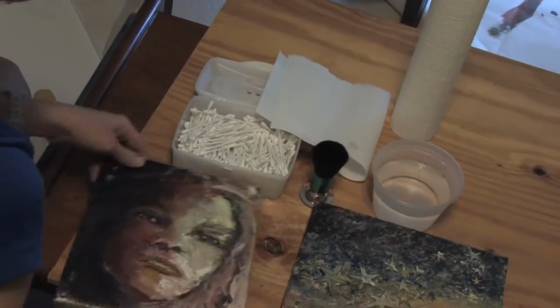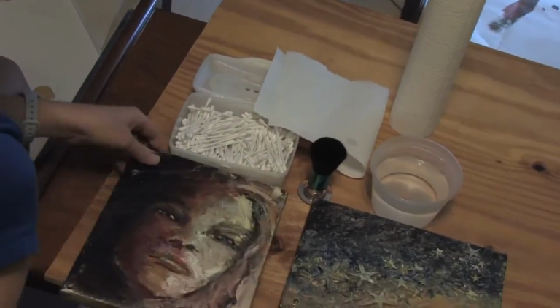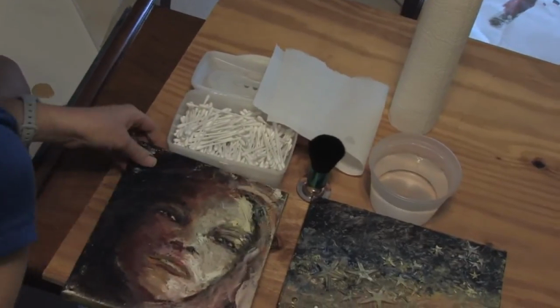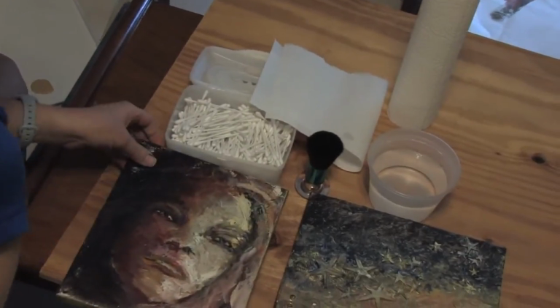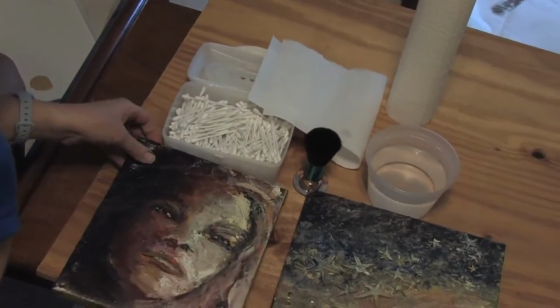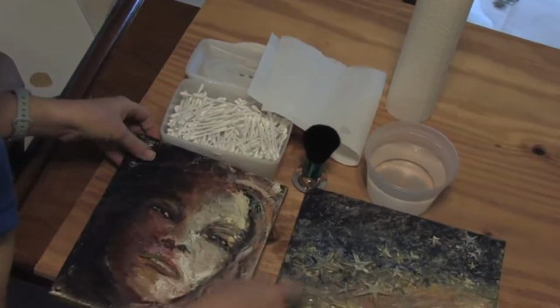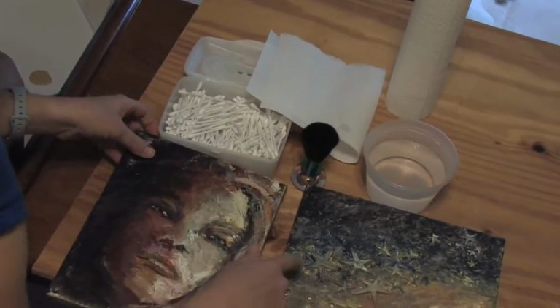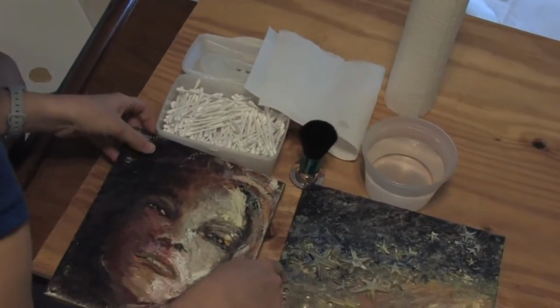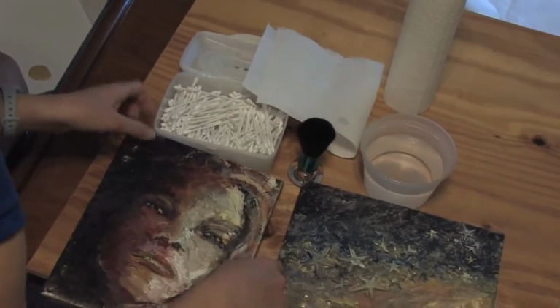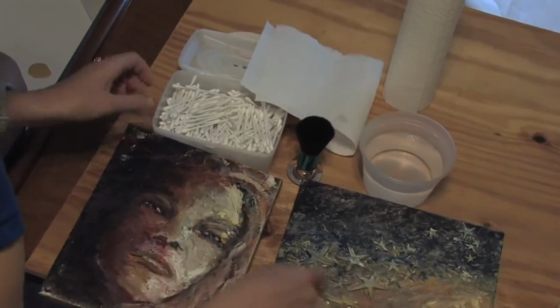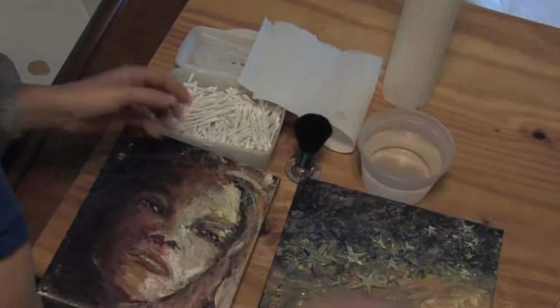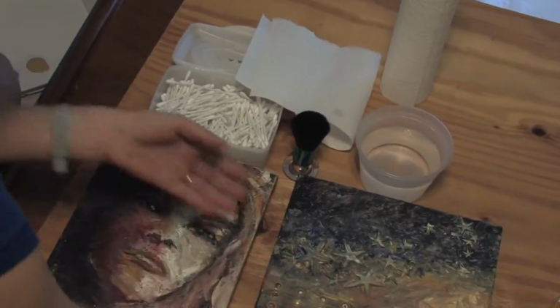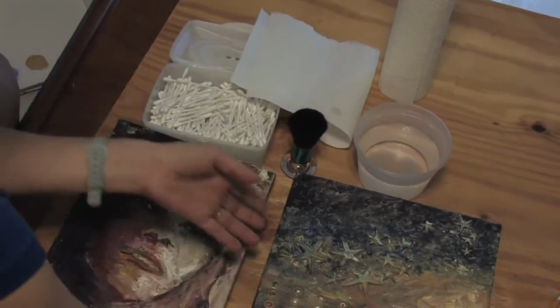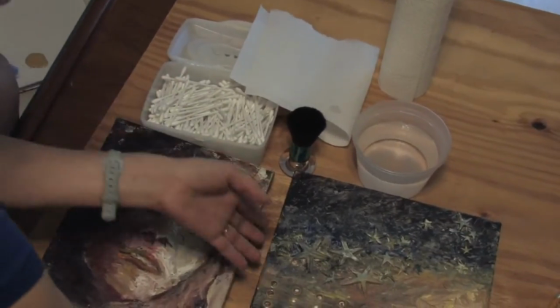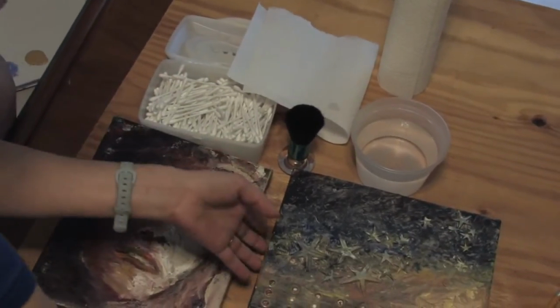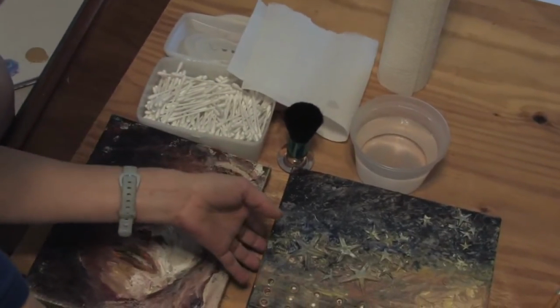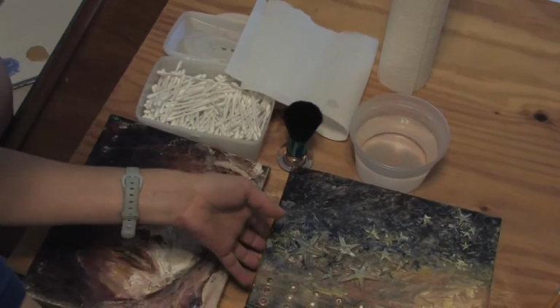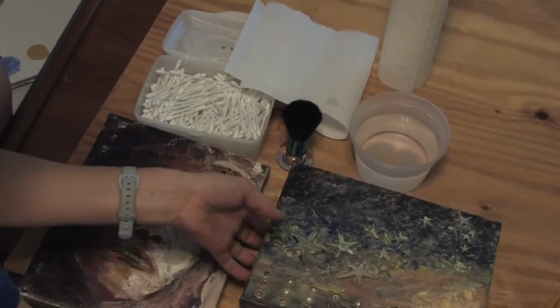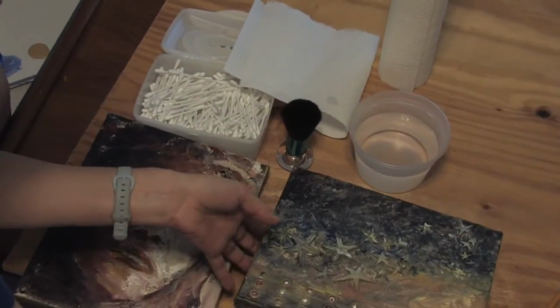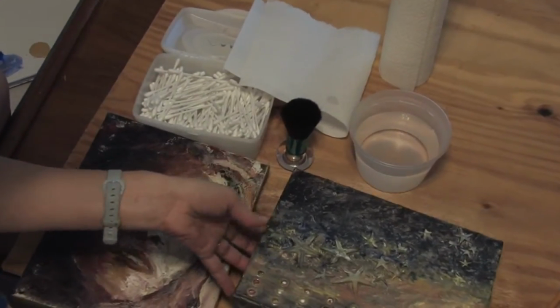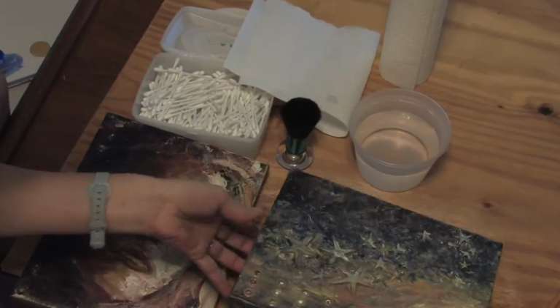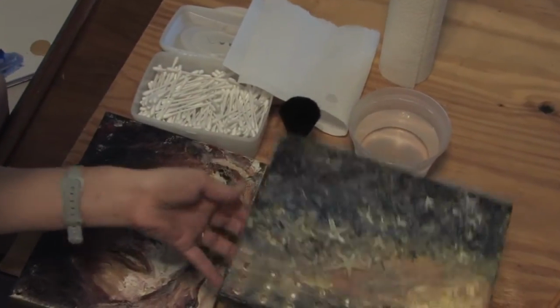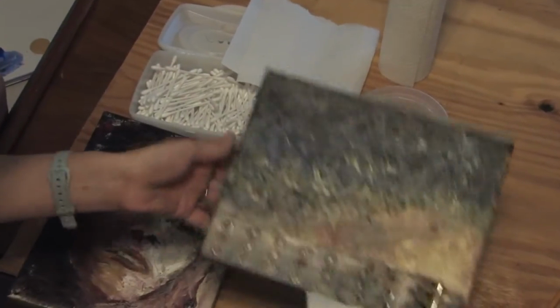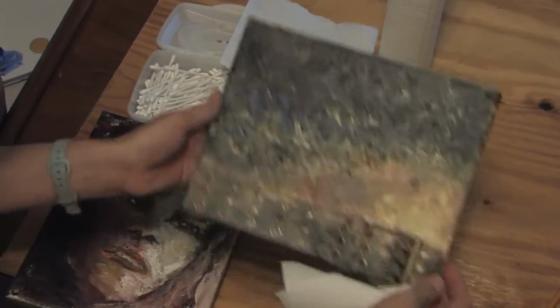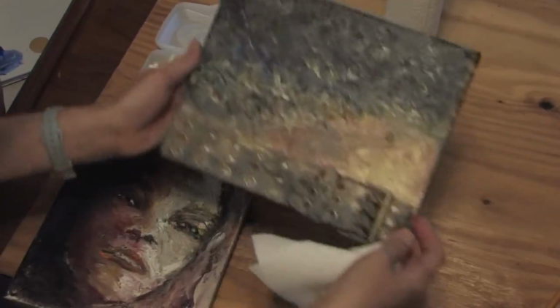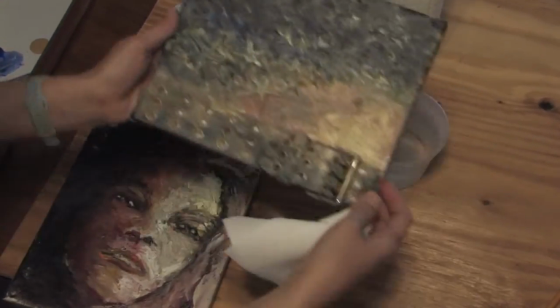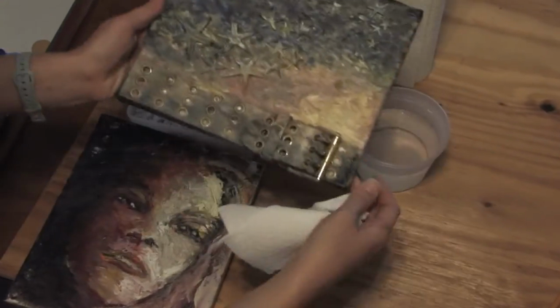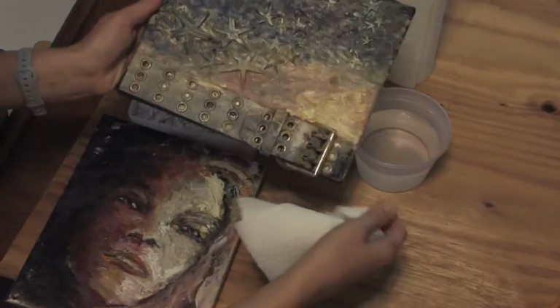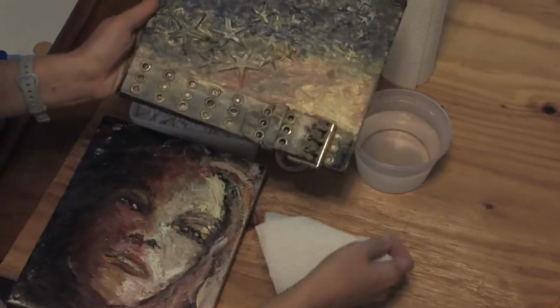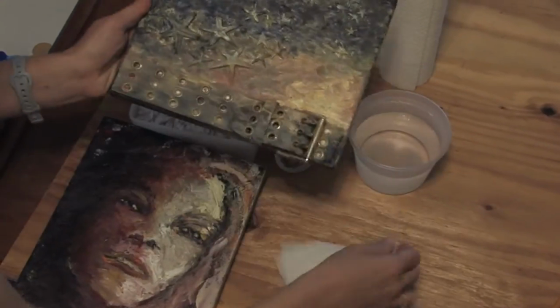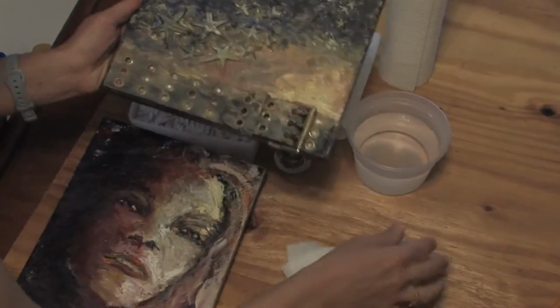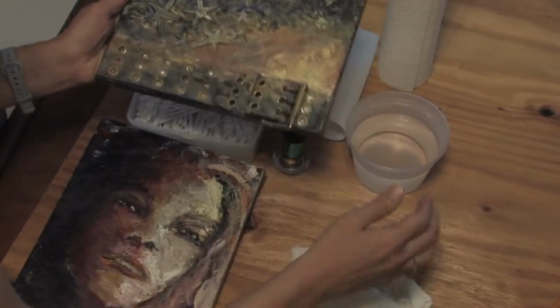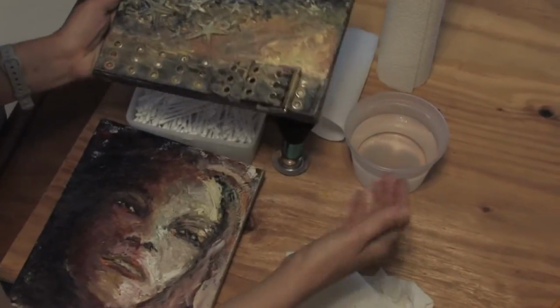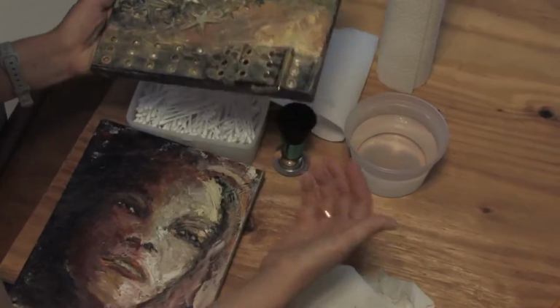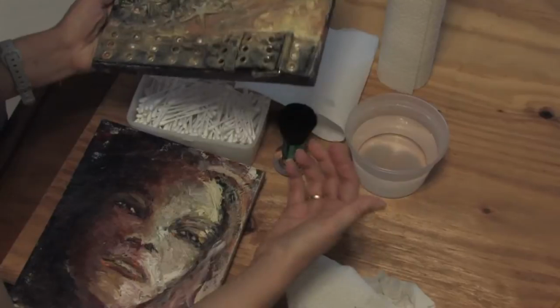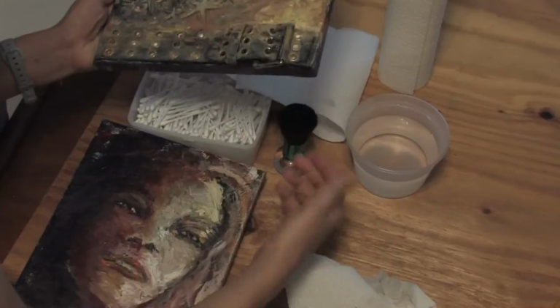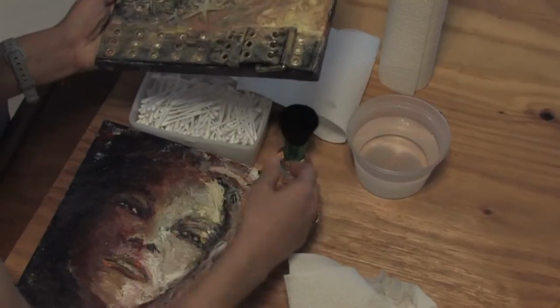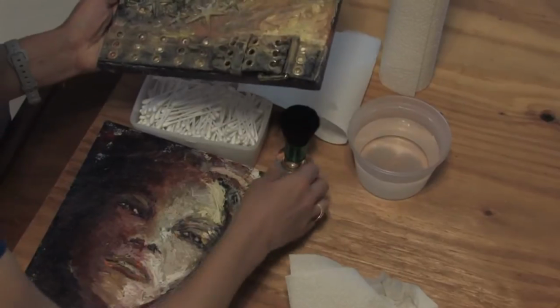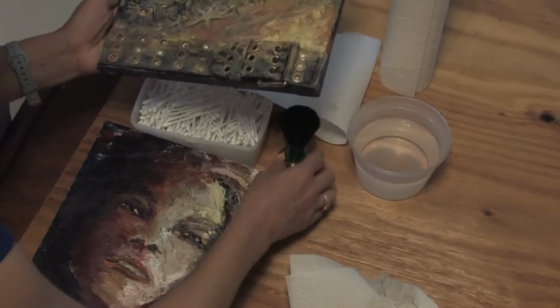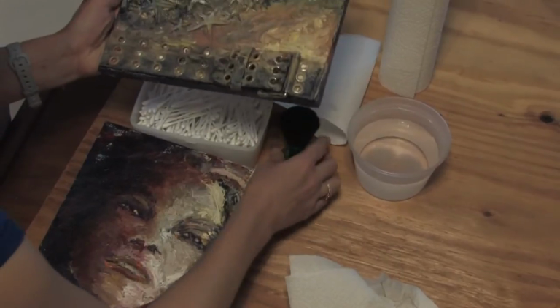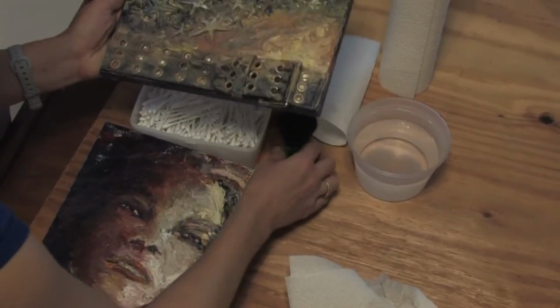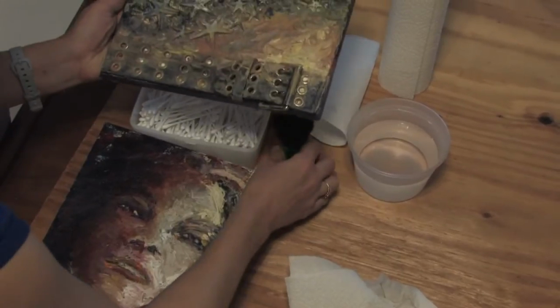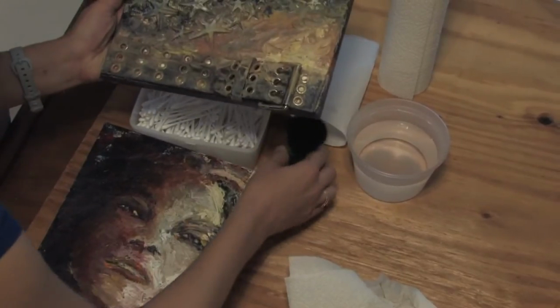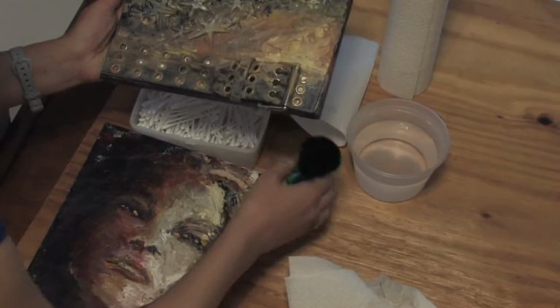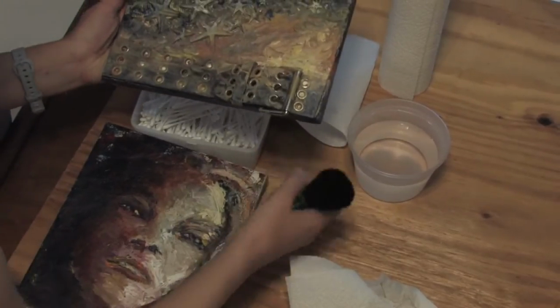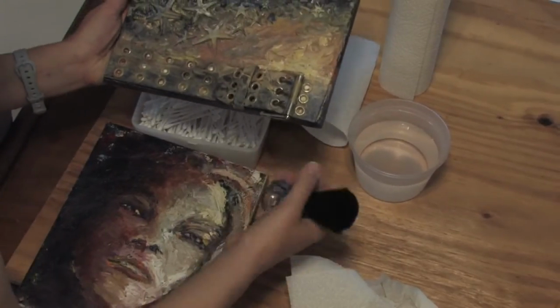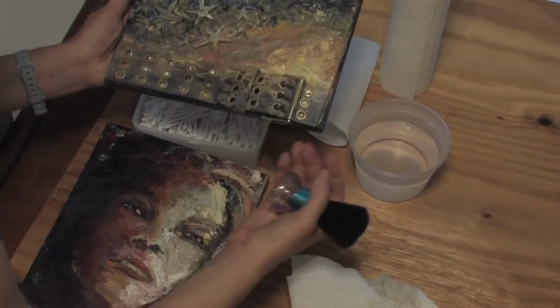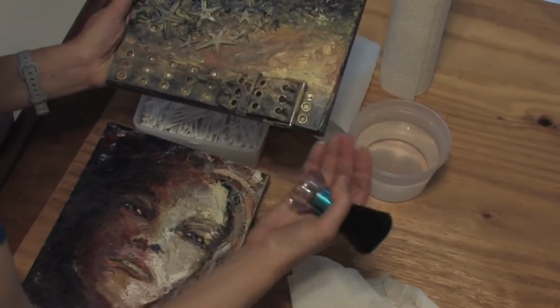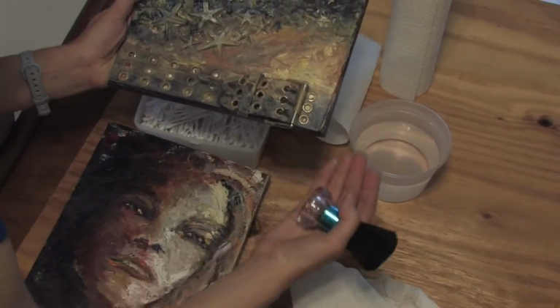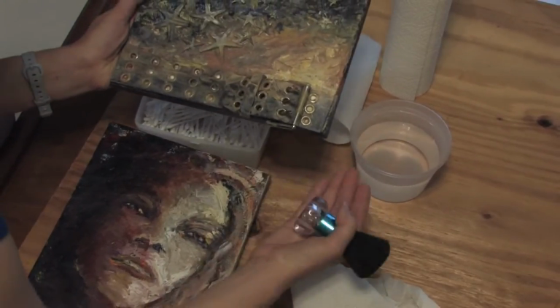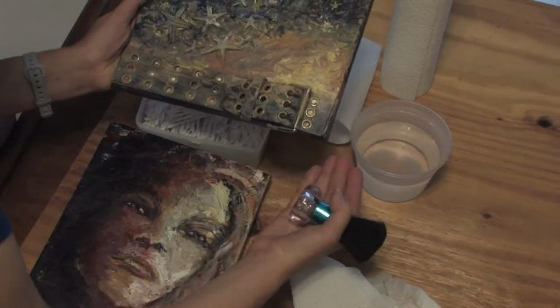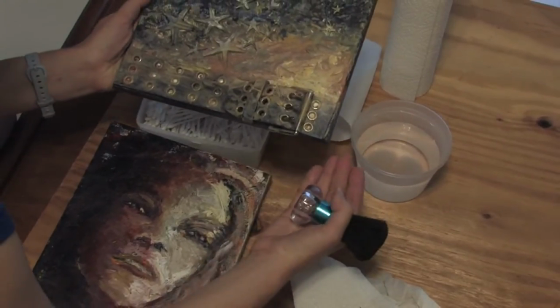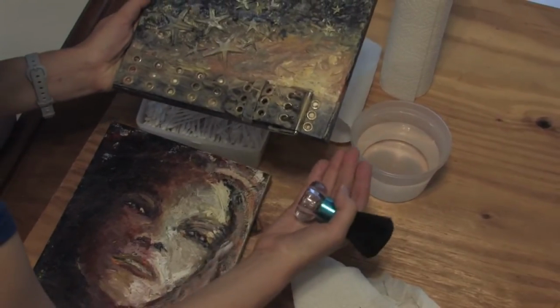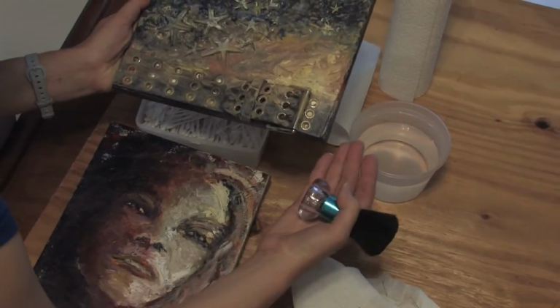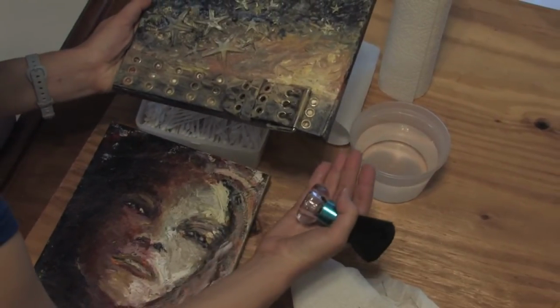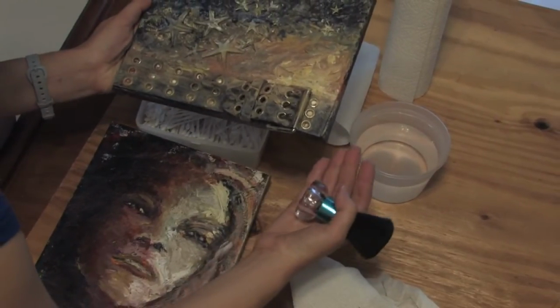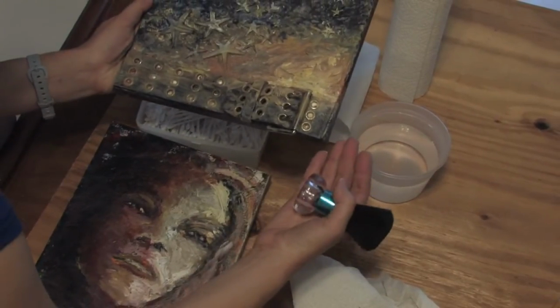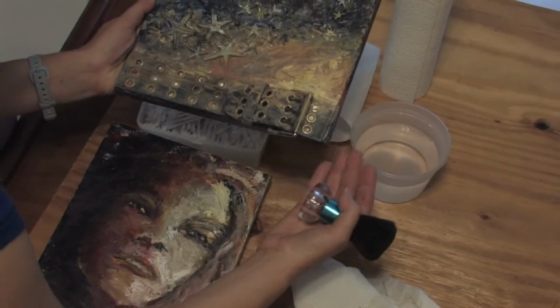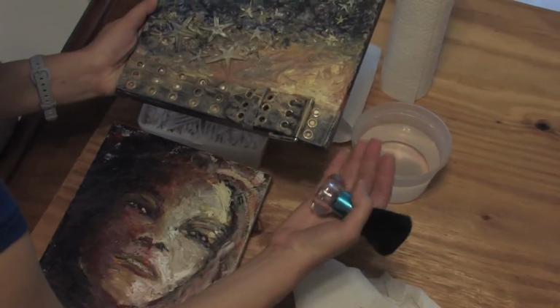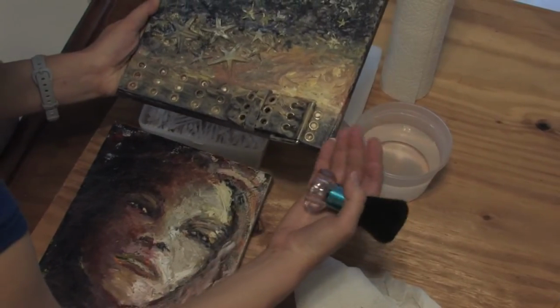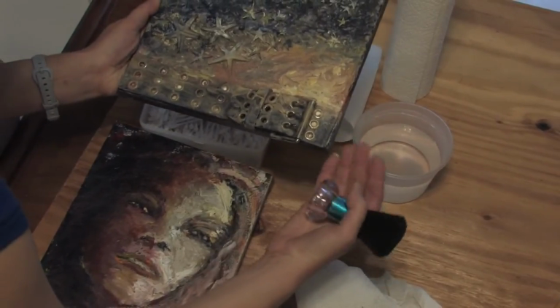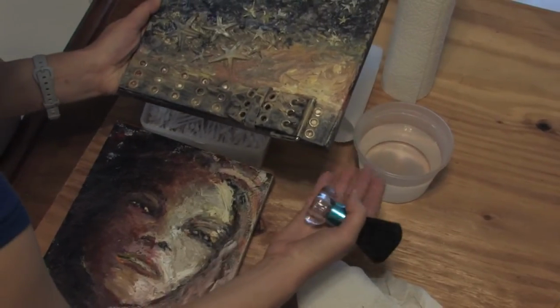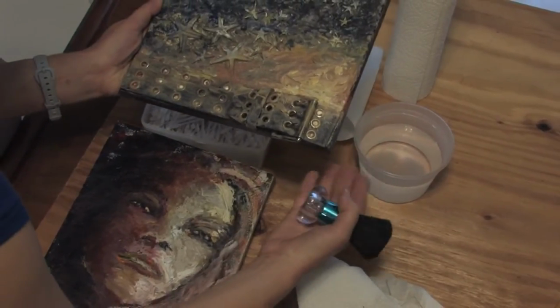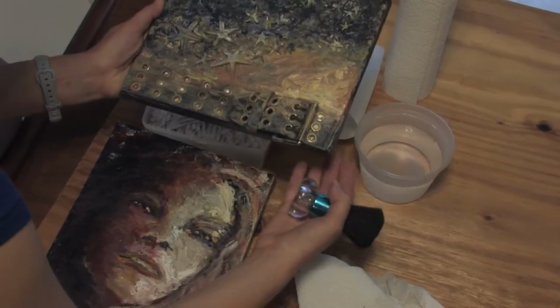This one, on the other hand, is a little different. You might not want to use water on this, because you don't know how it's going to react with the paint.